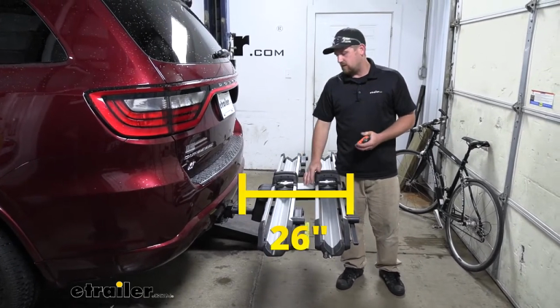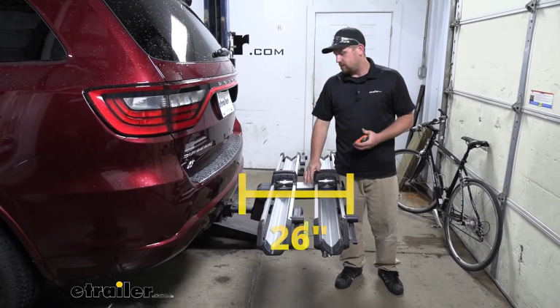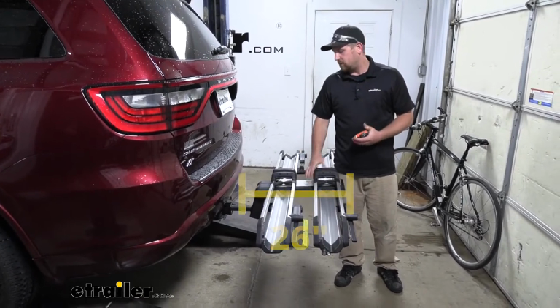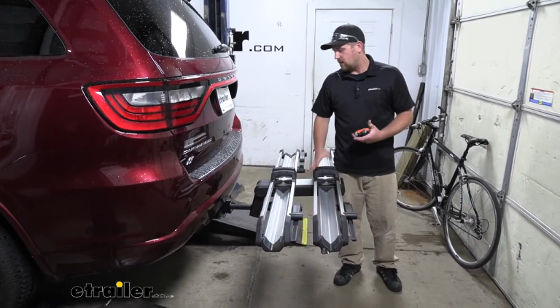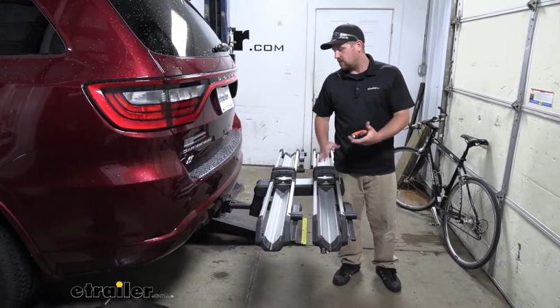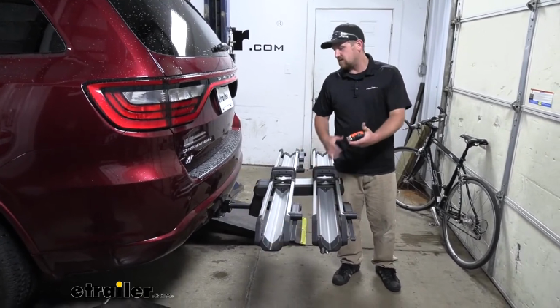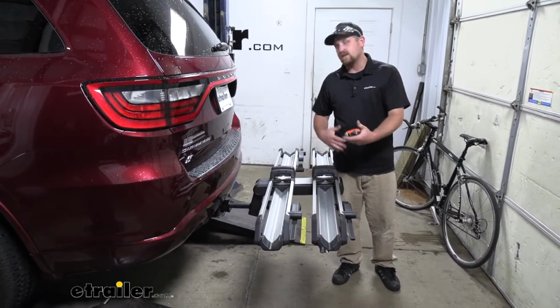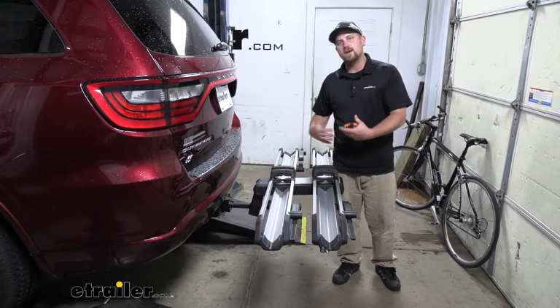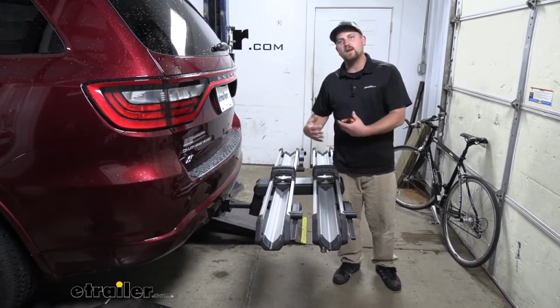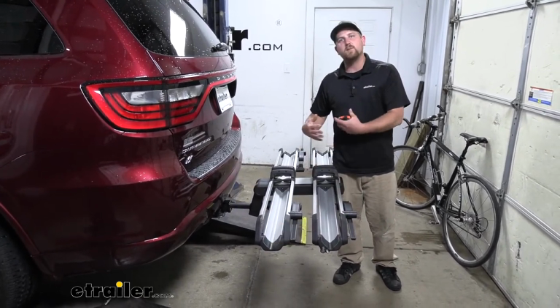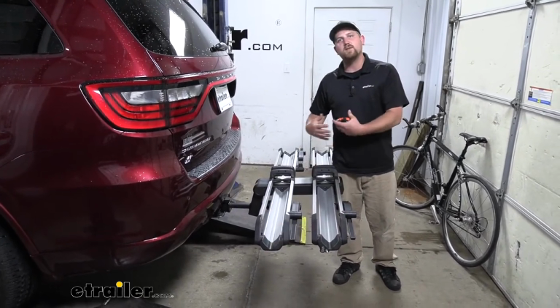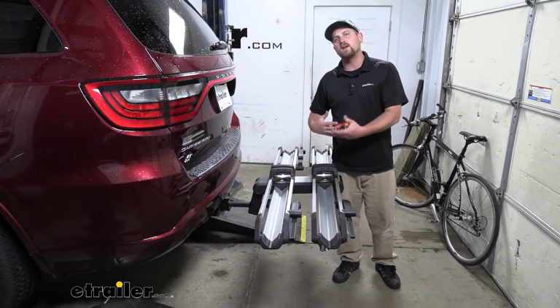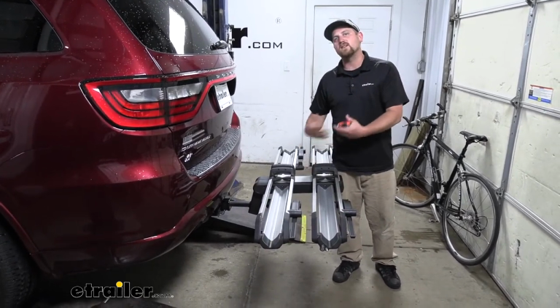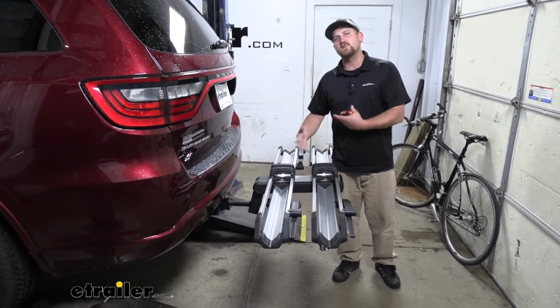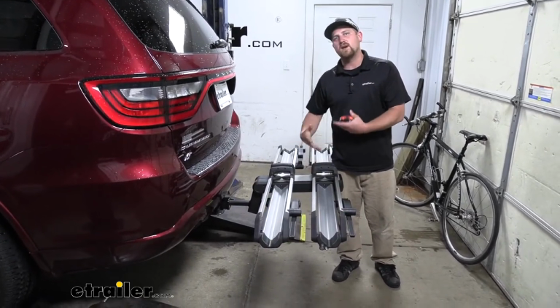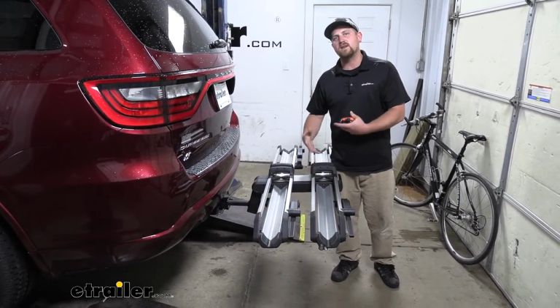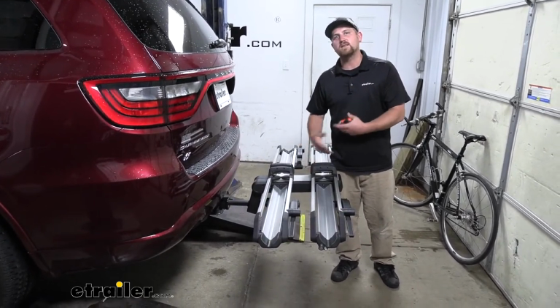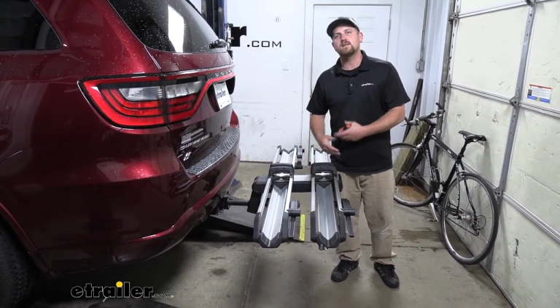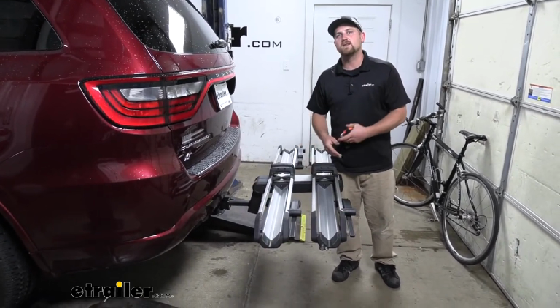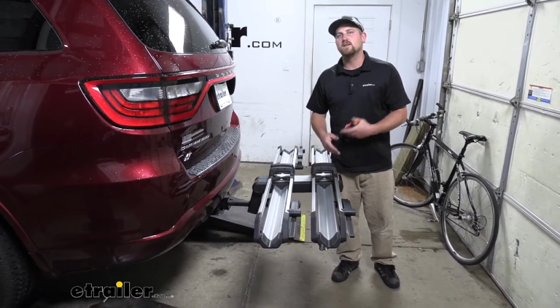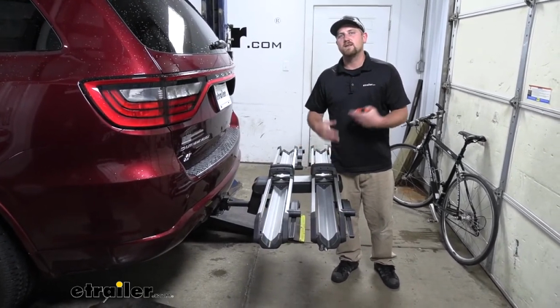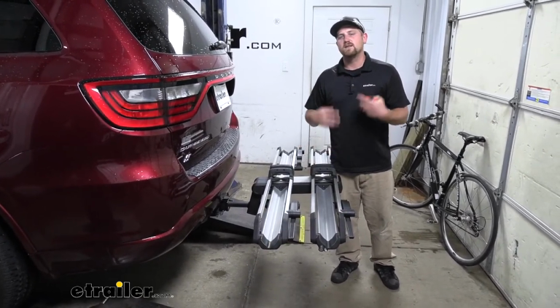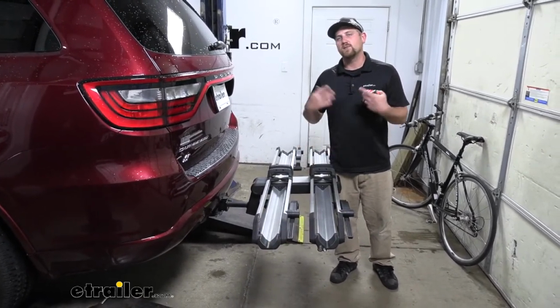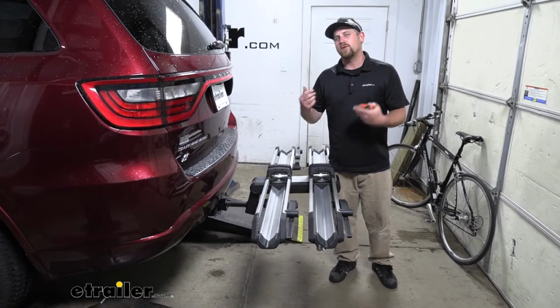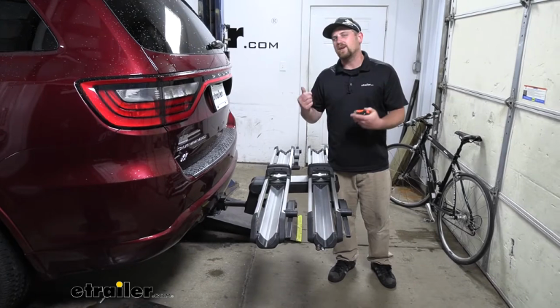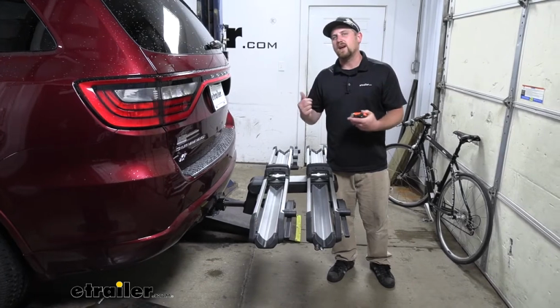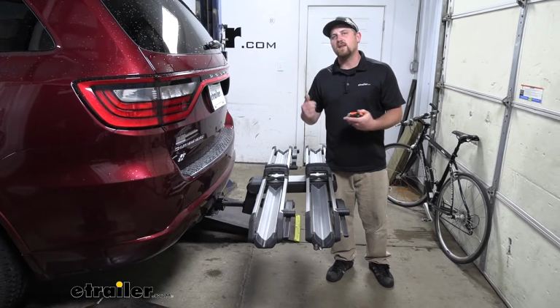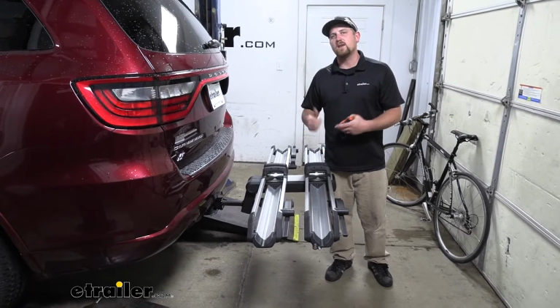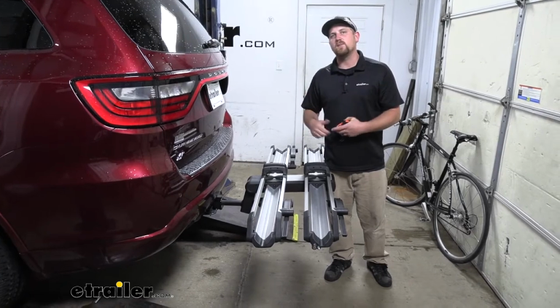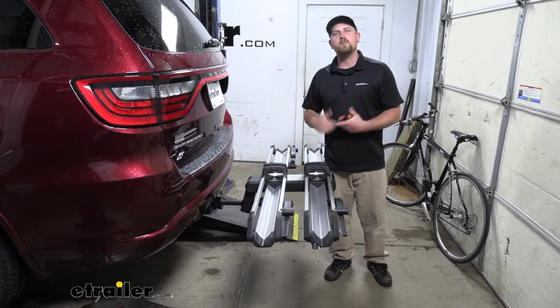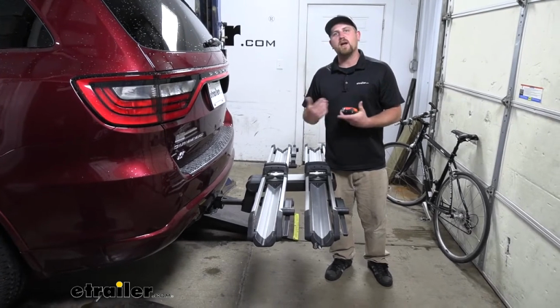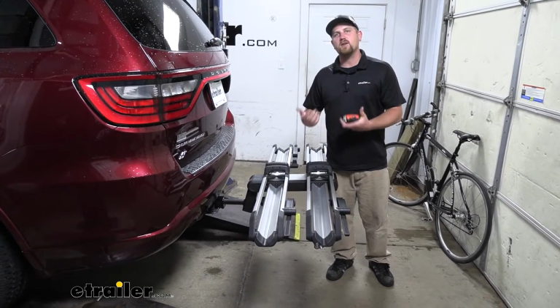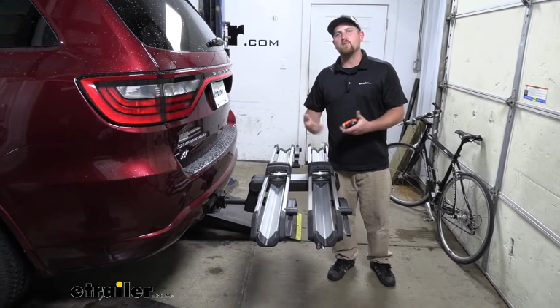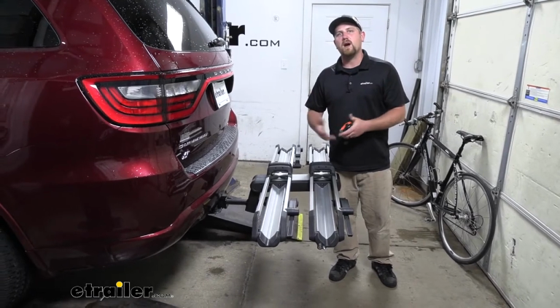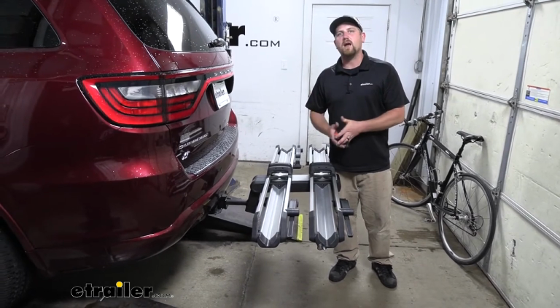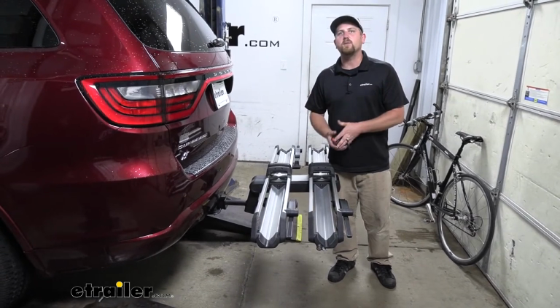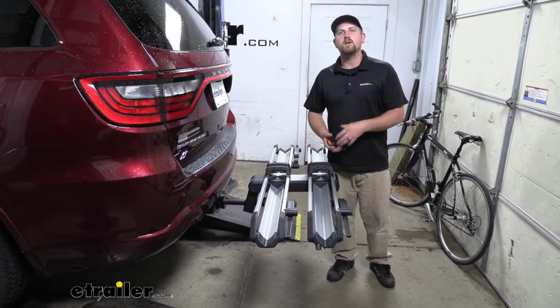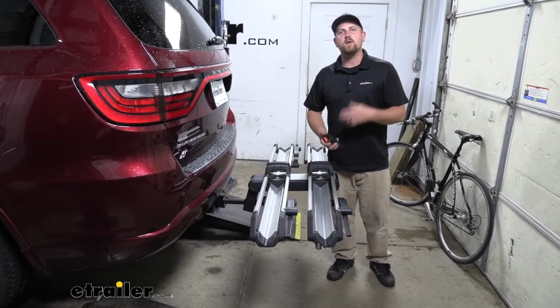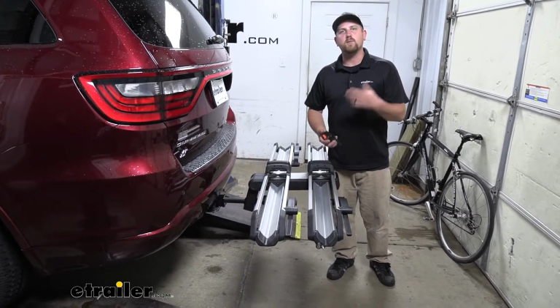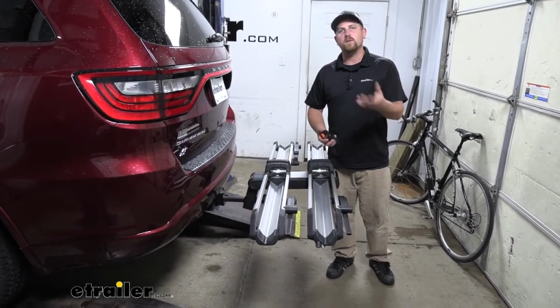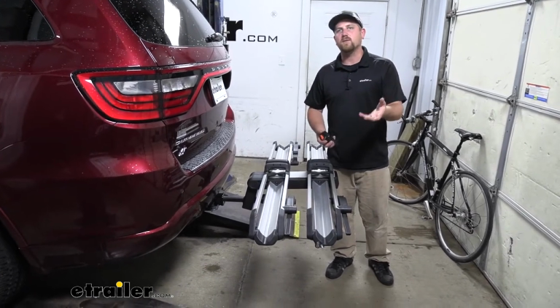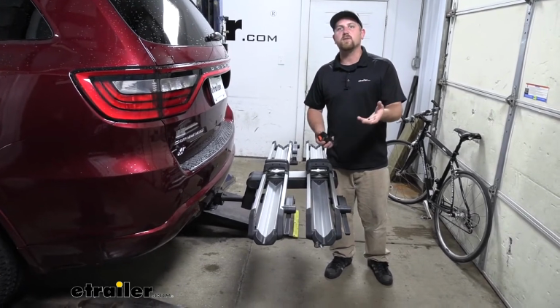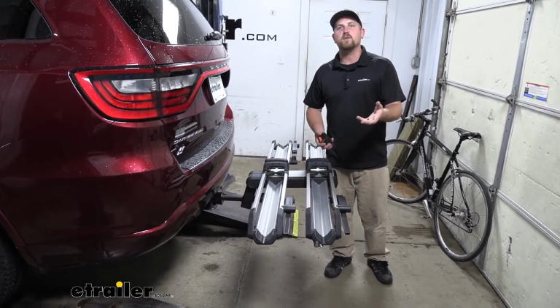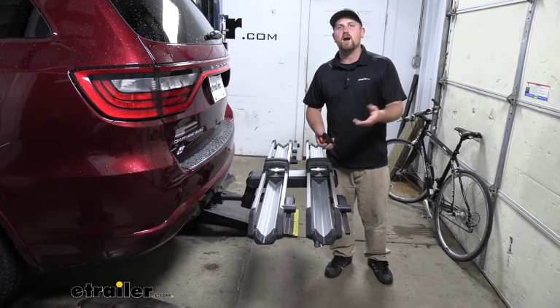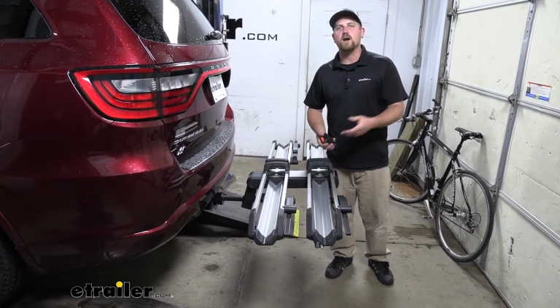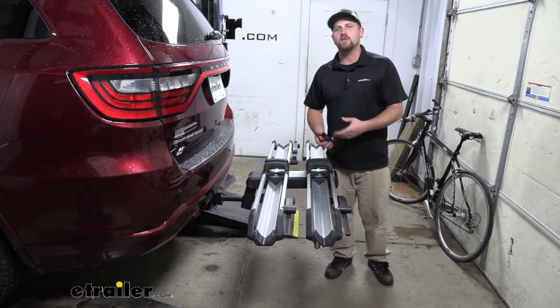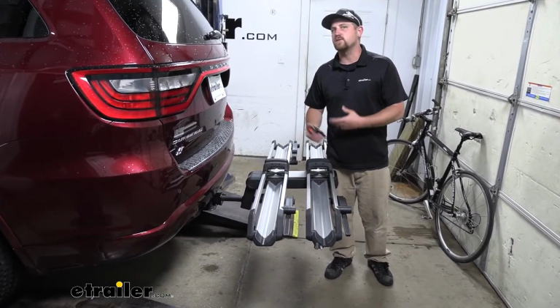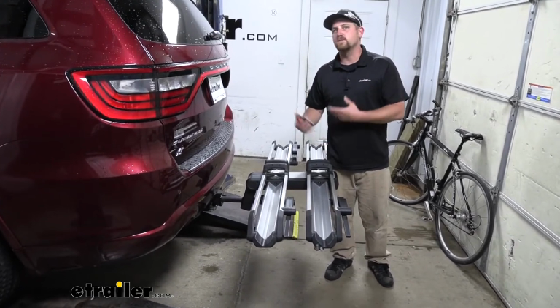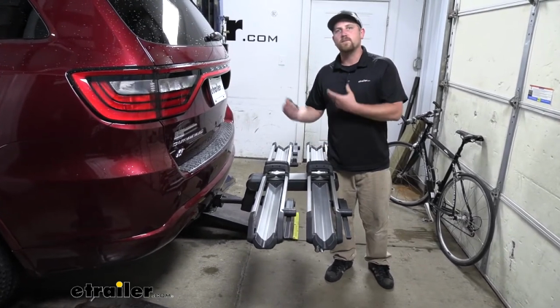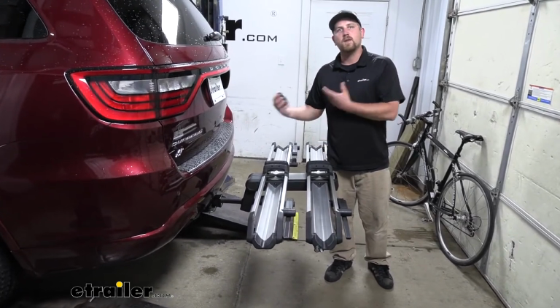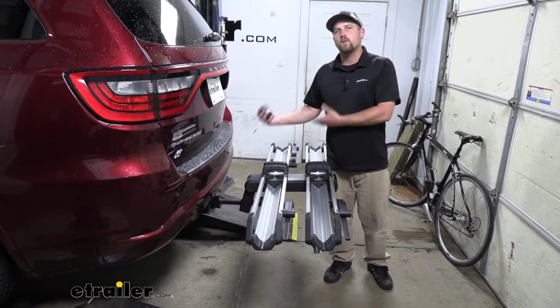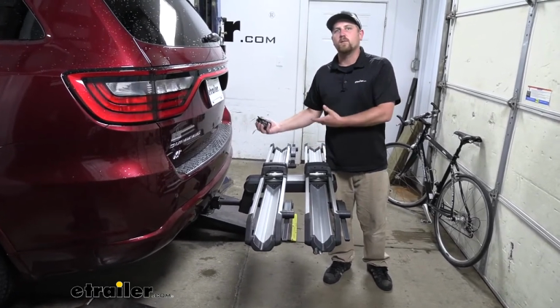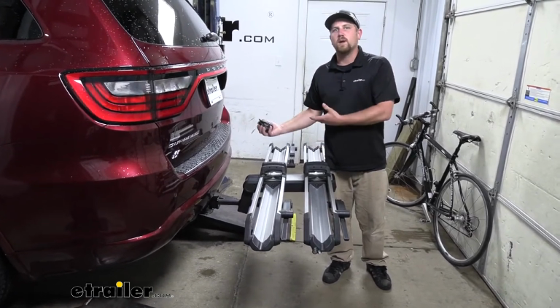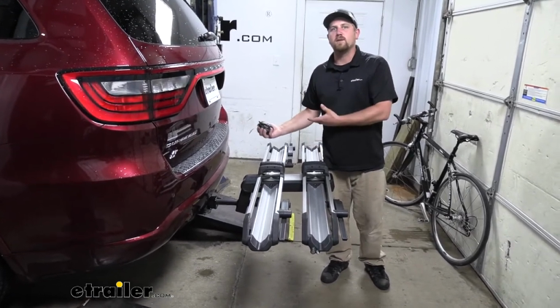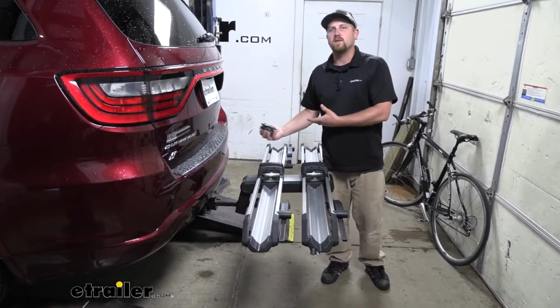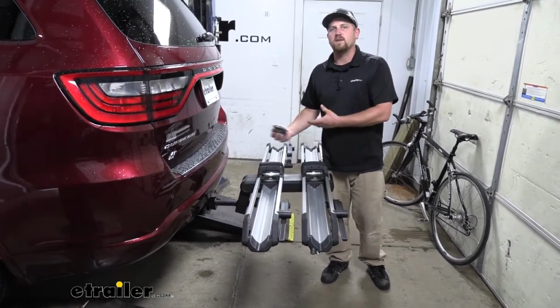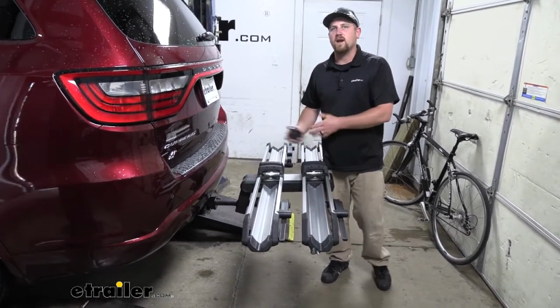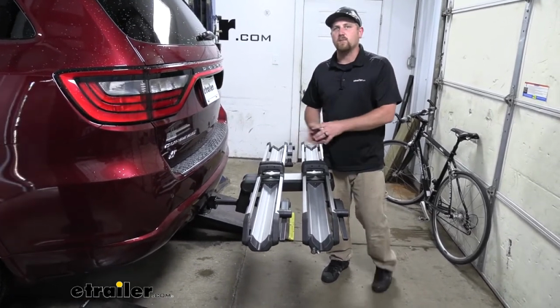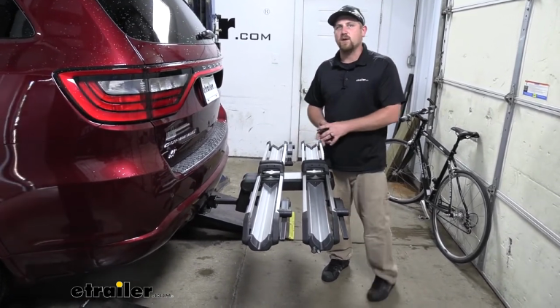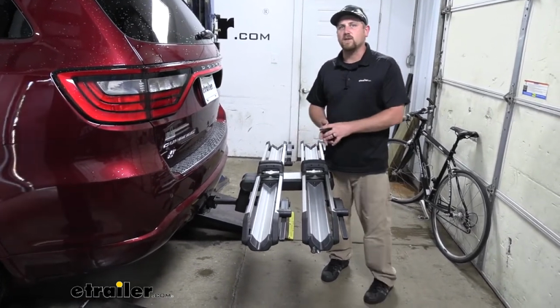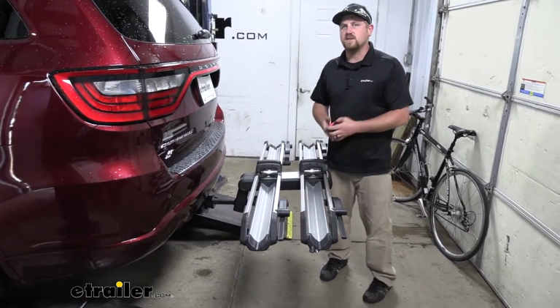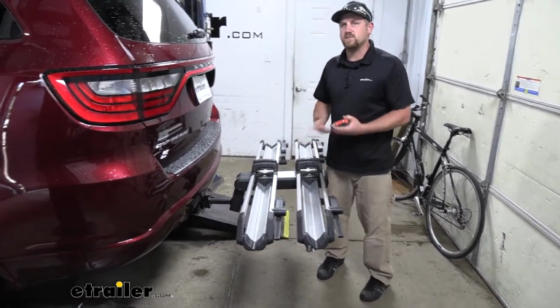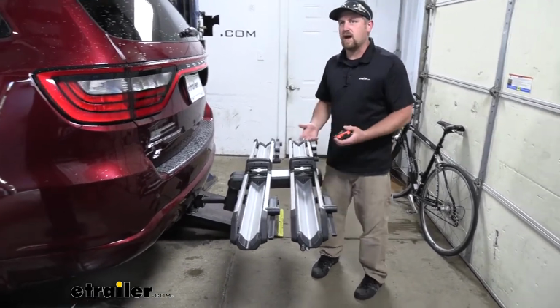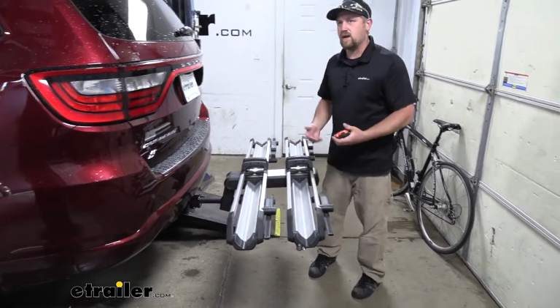So although it's not taking up a ton of space, it's something you want to keep in the back of your mind when you go to pull into your garage, or maybe even a tight parking spot.